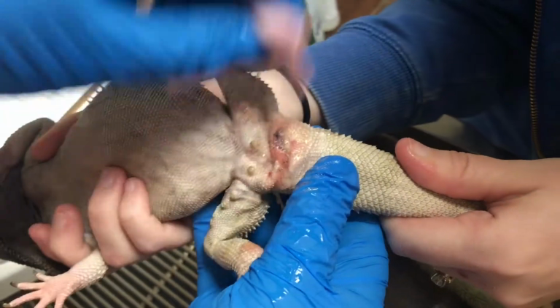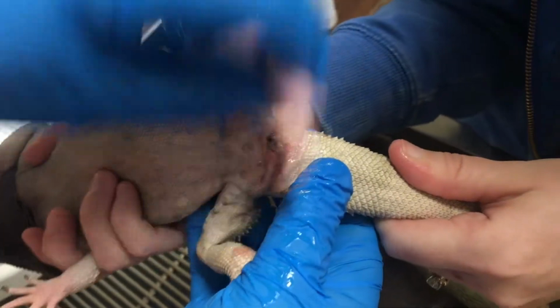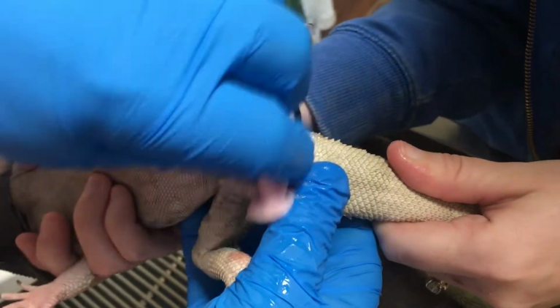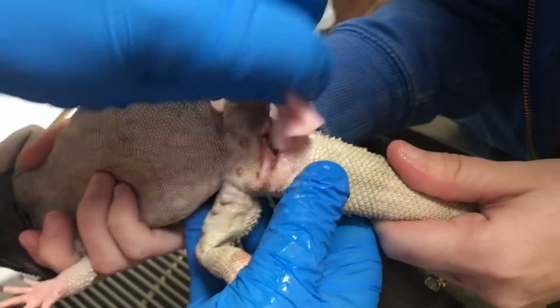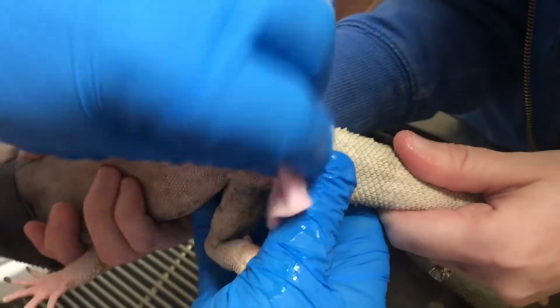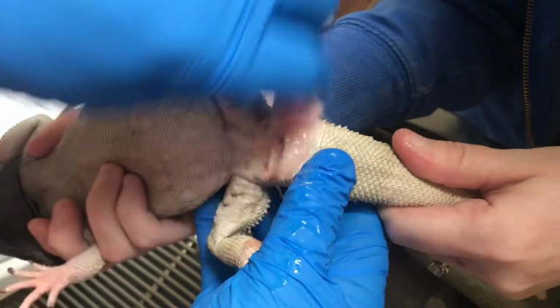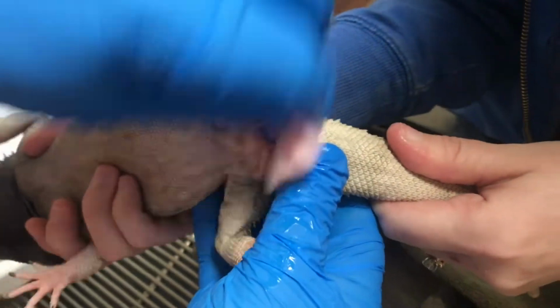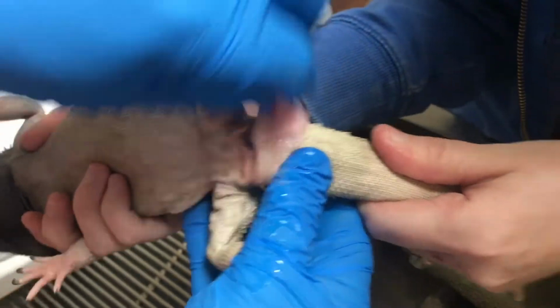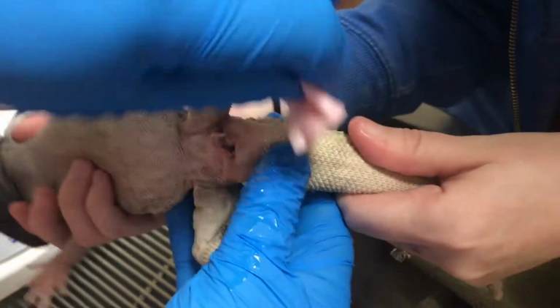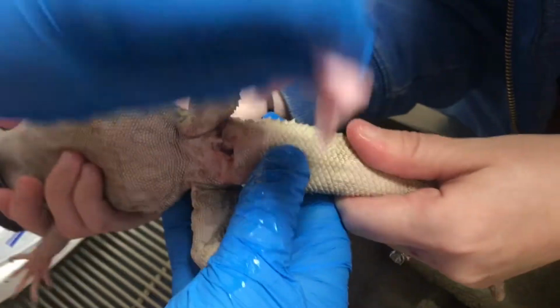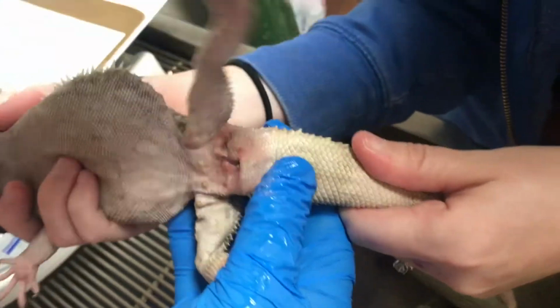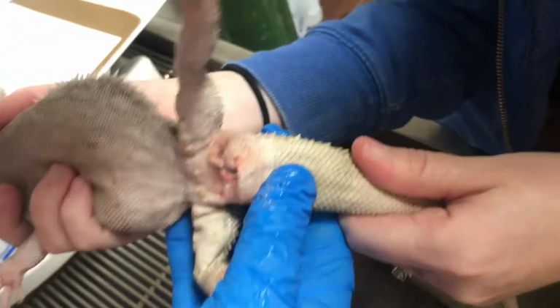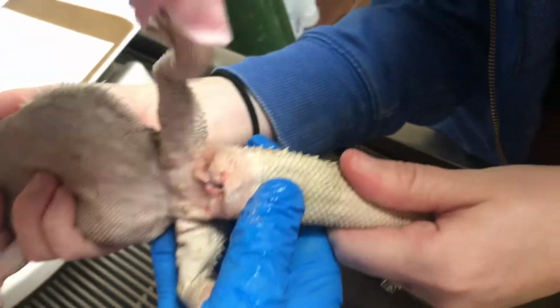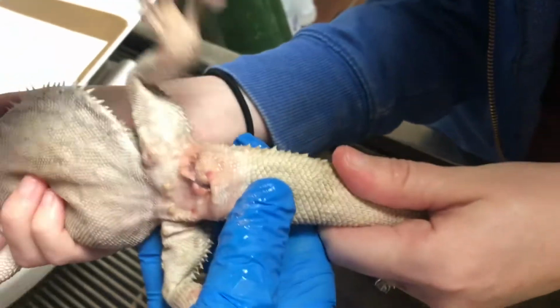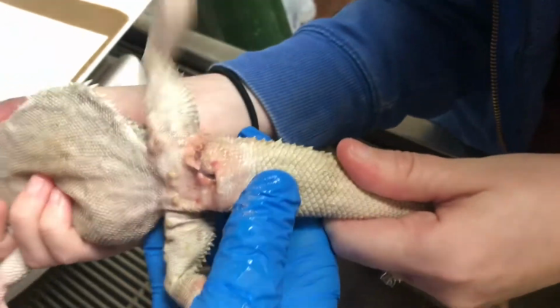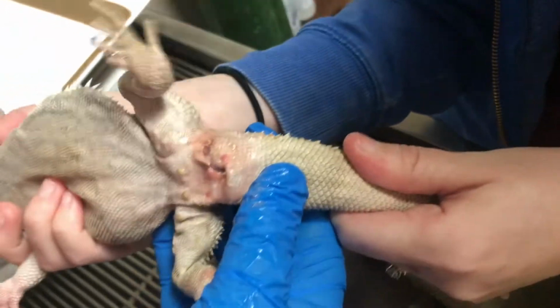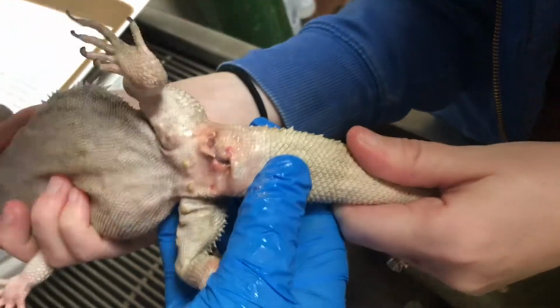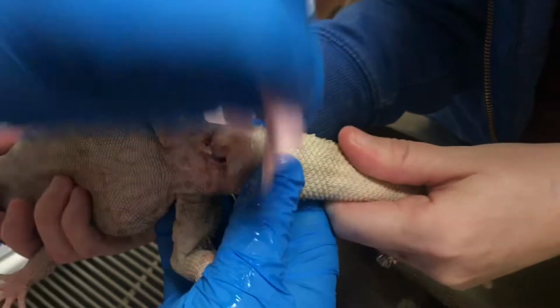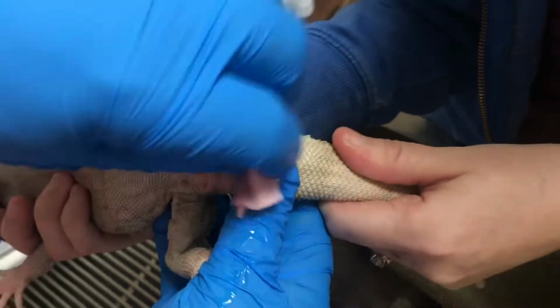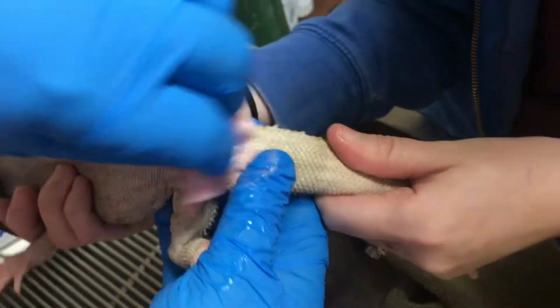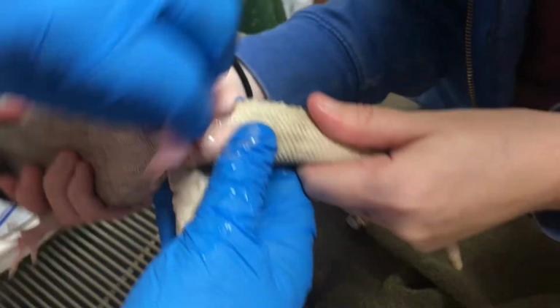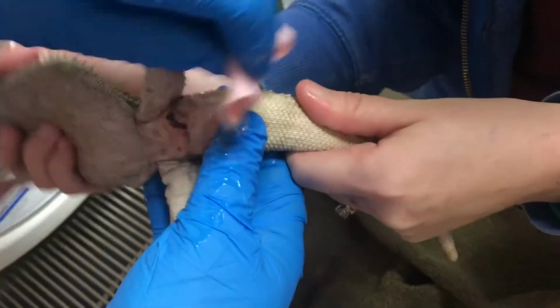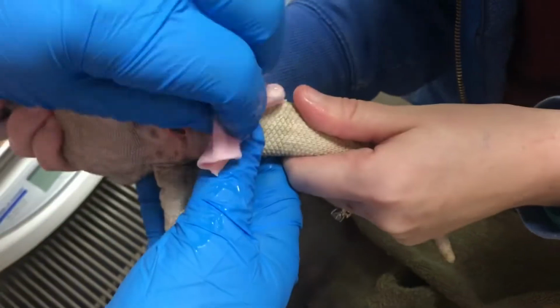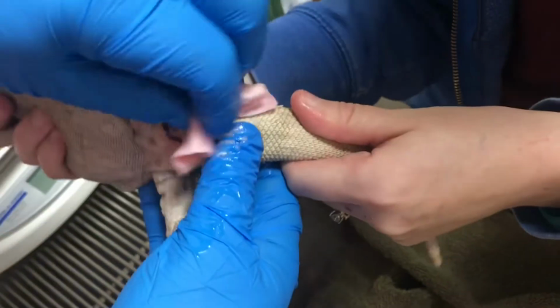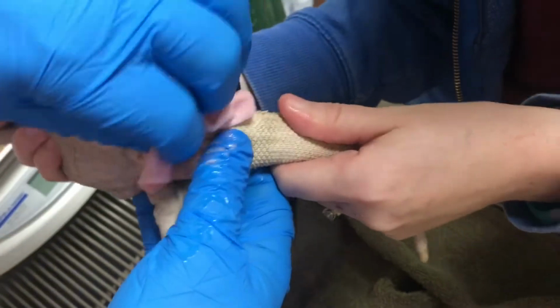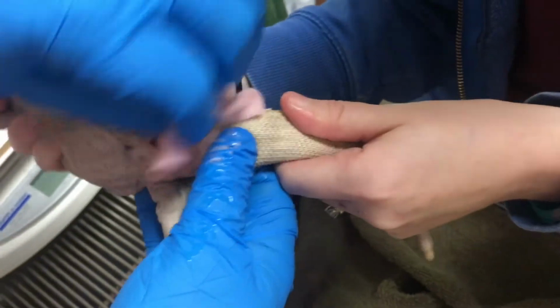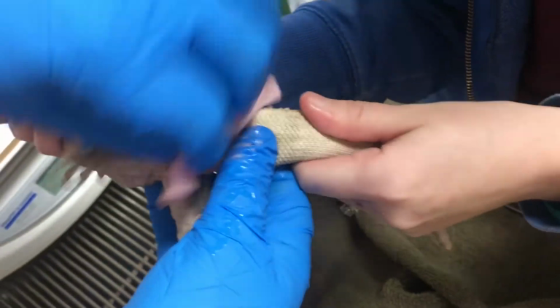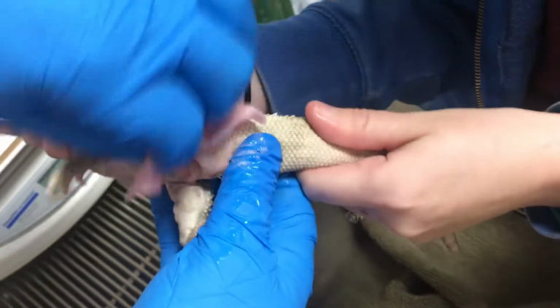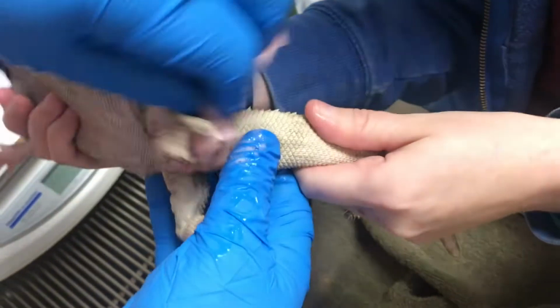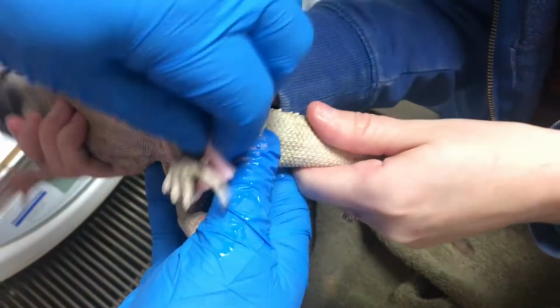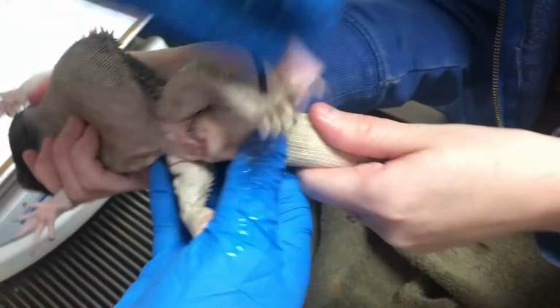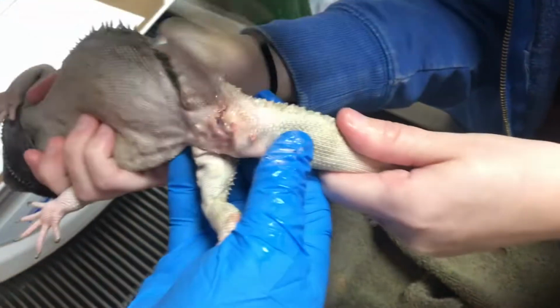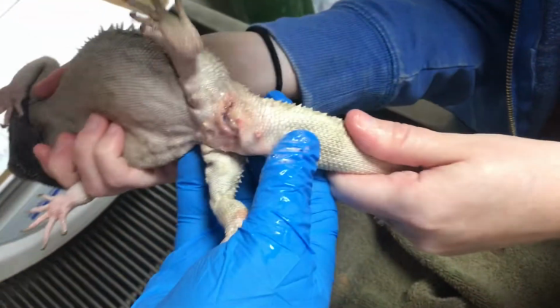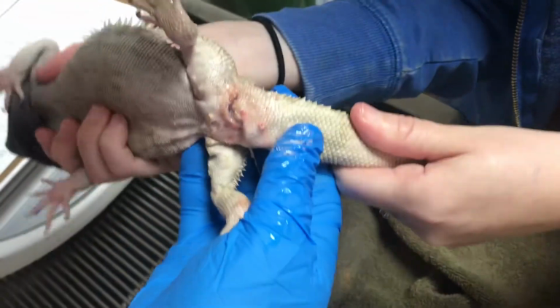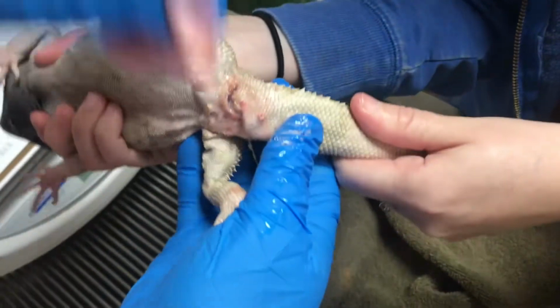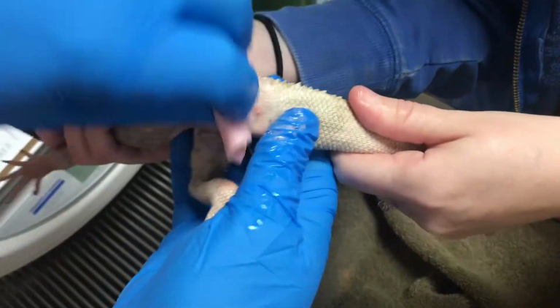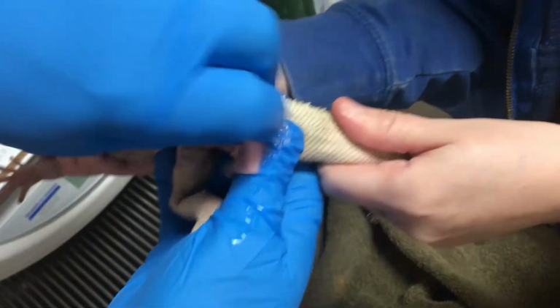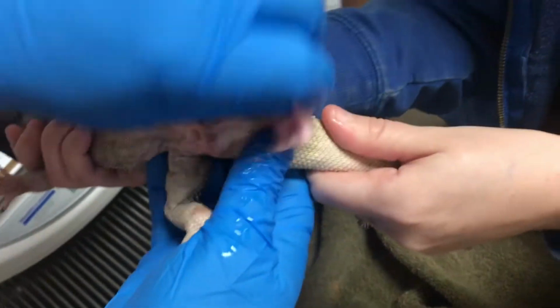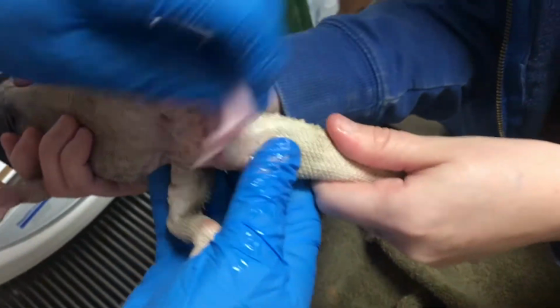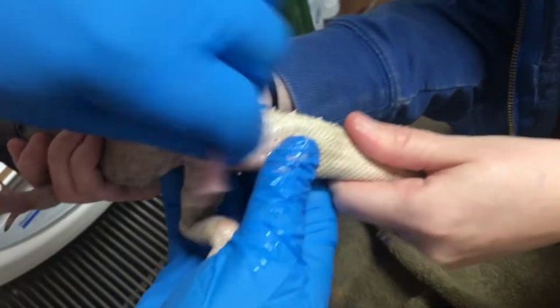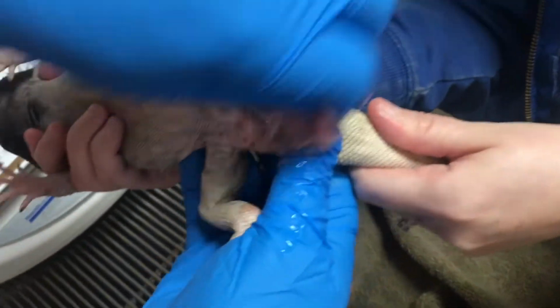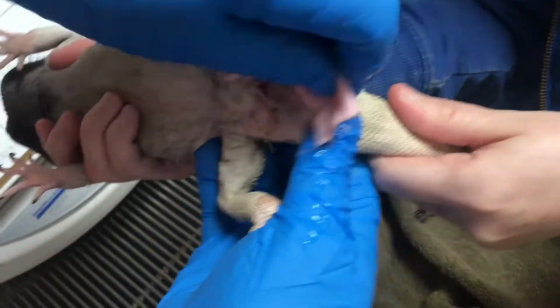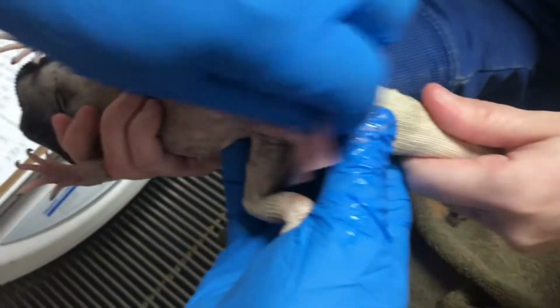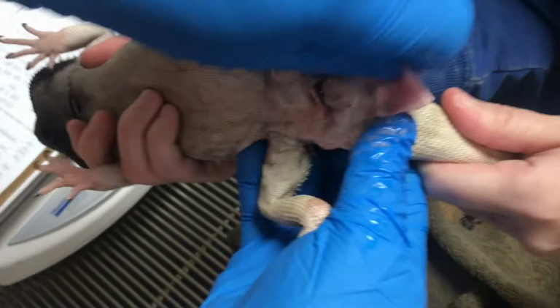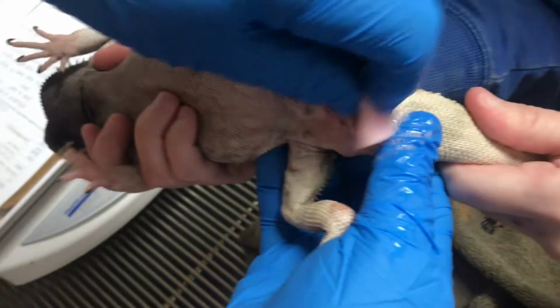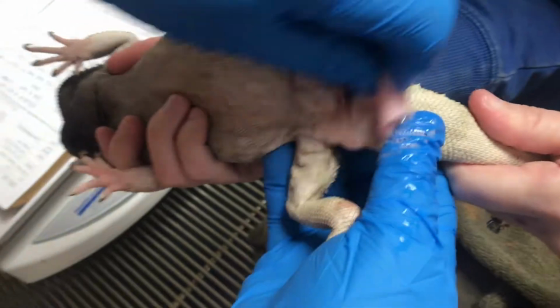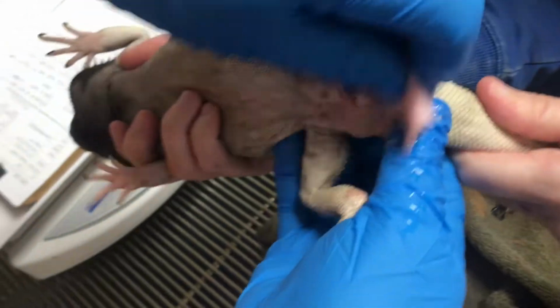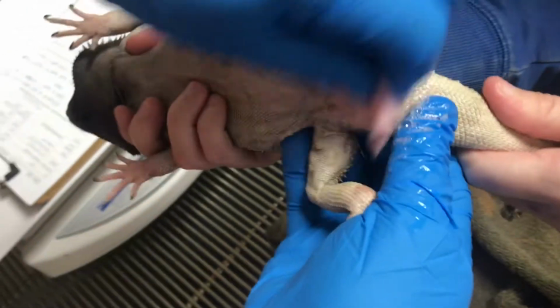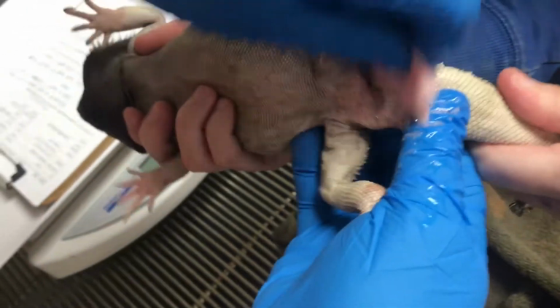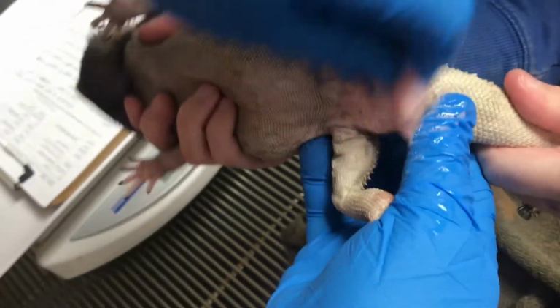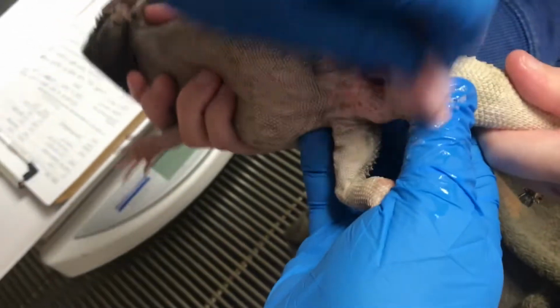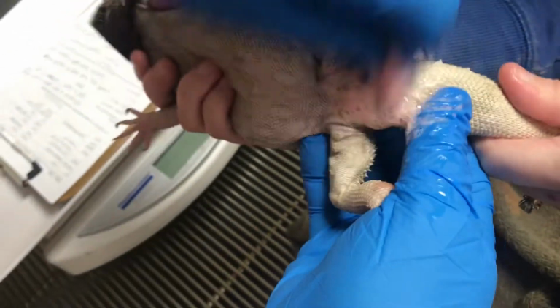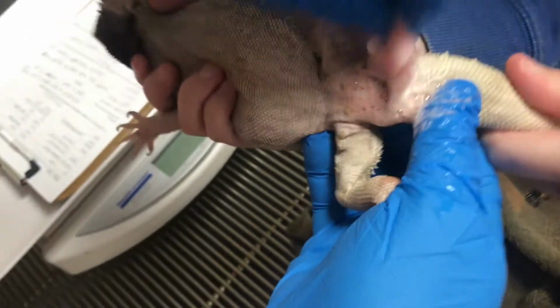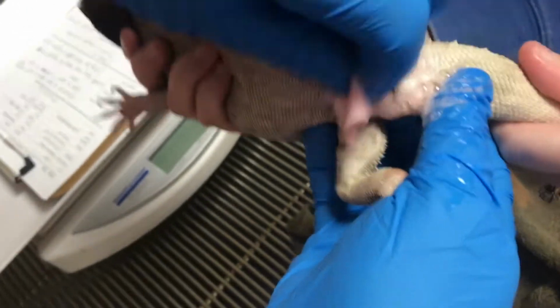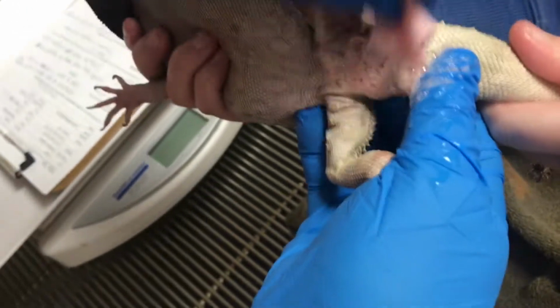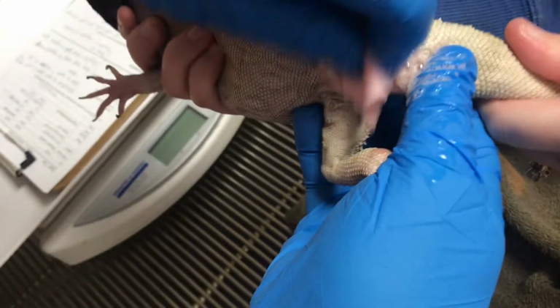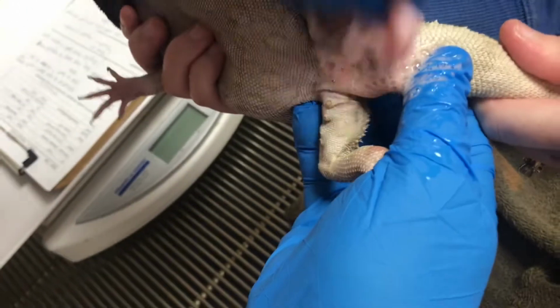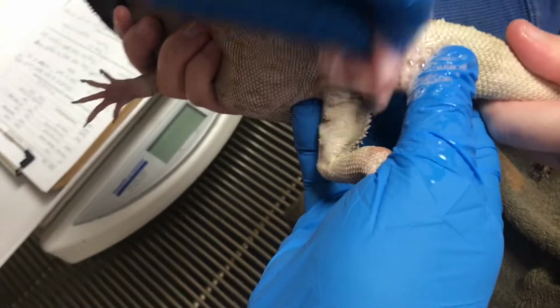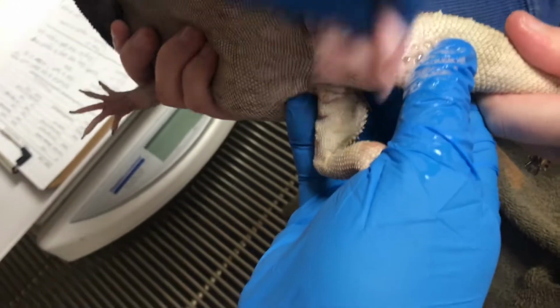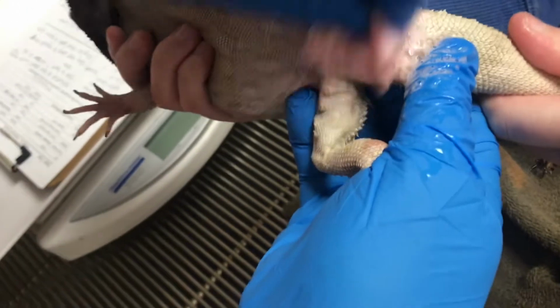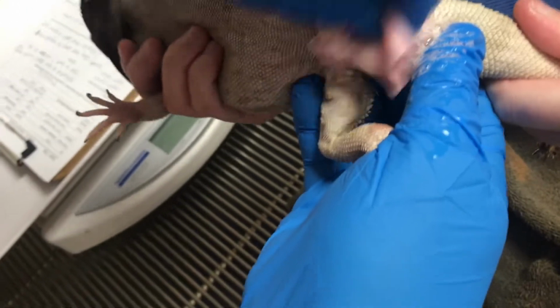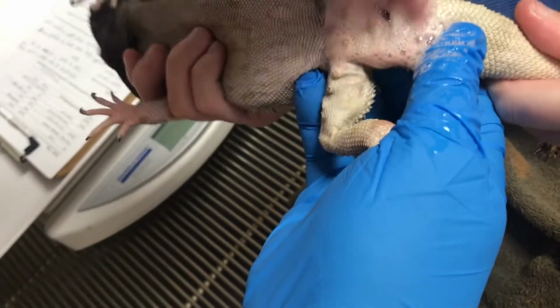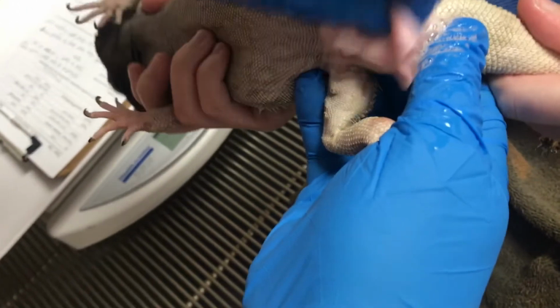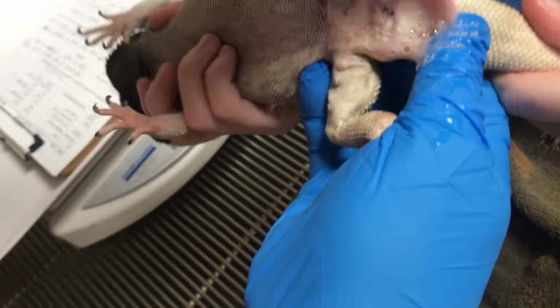Is there a way to age bearded dragons? Not really. They're not sure how old he is.